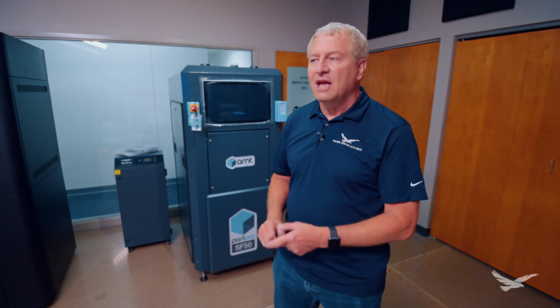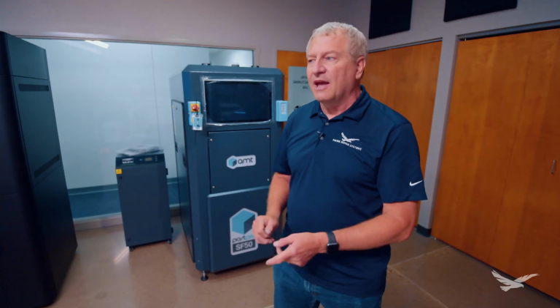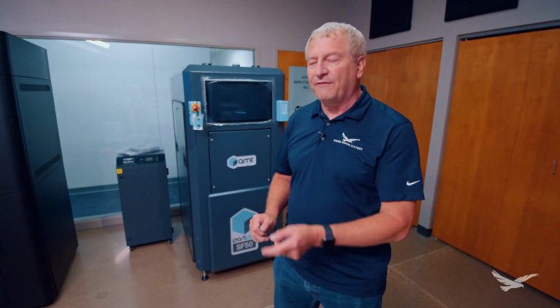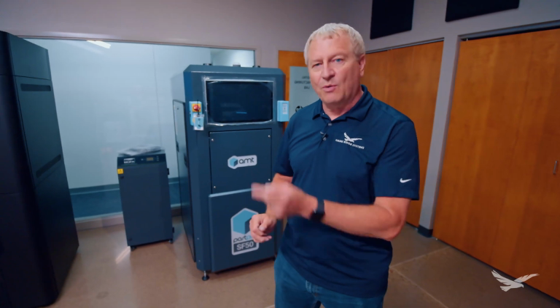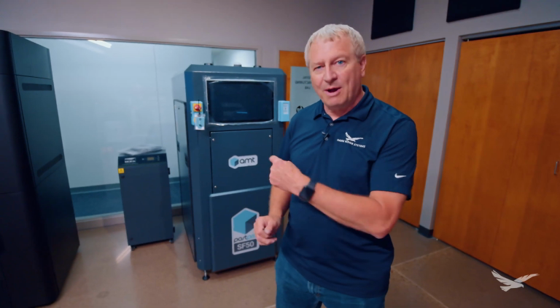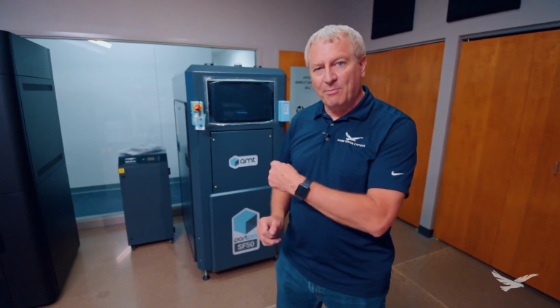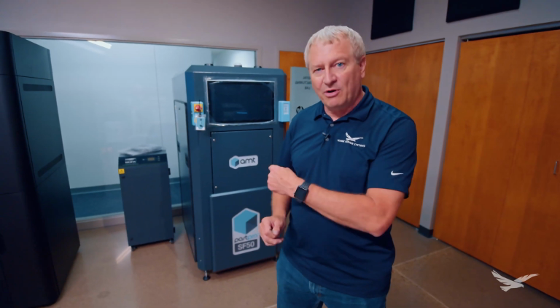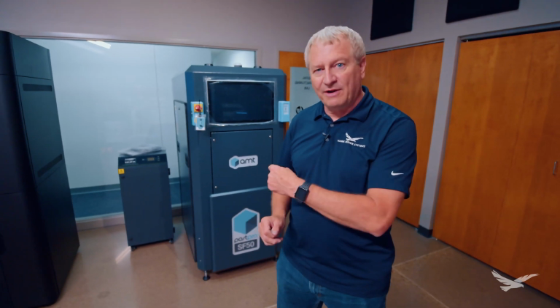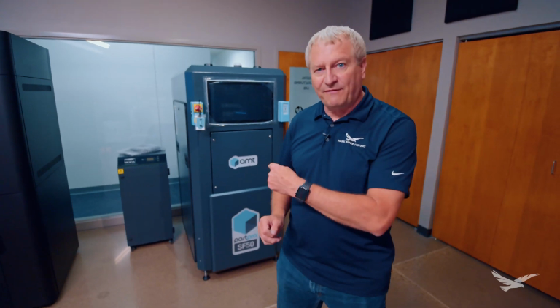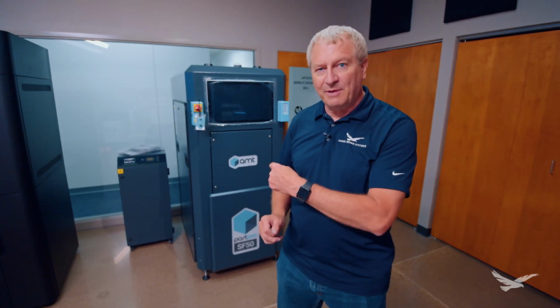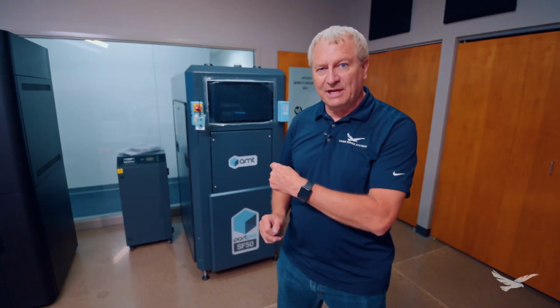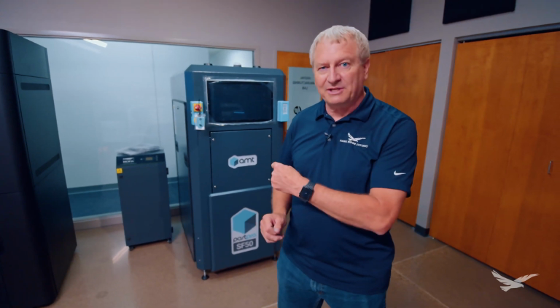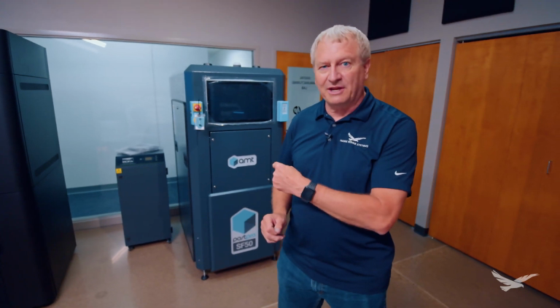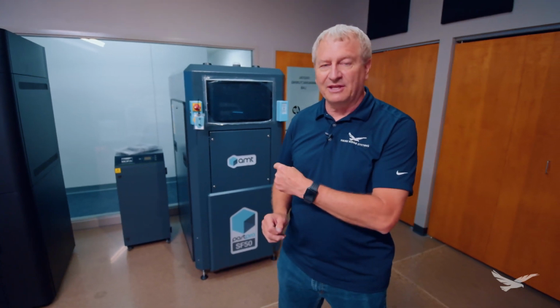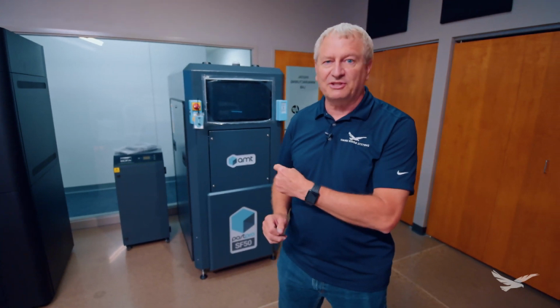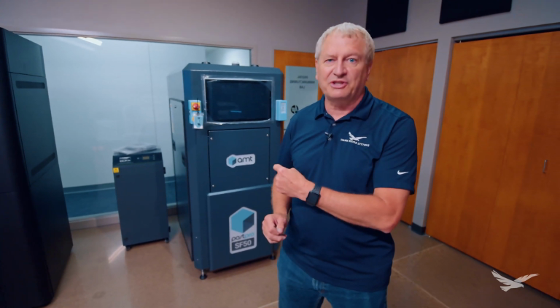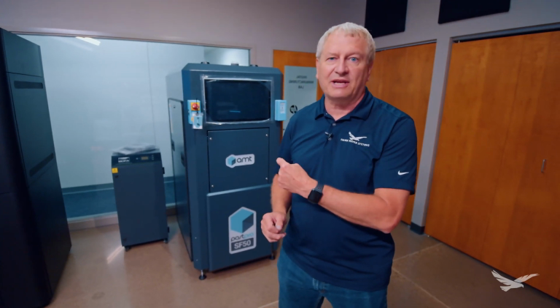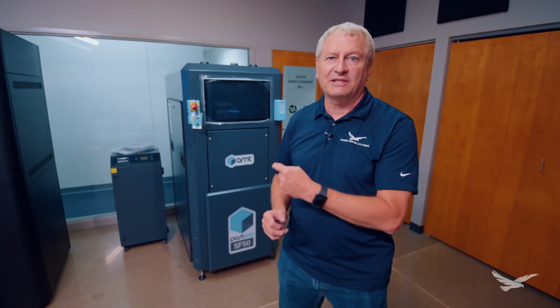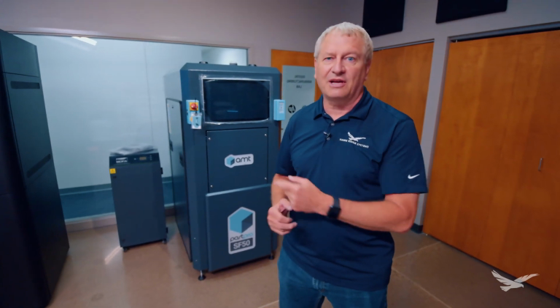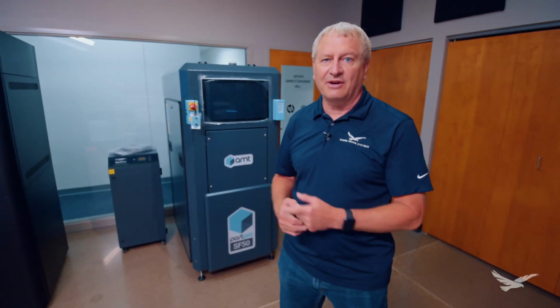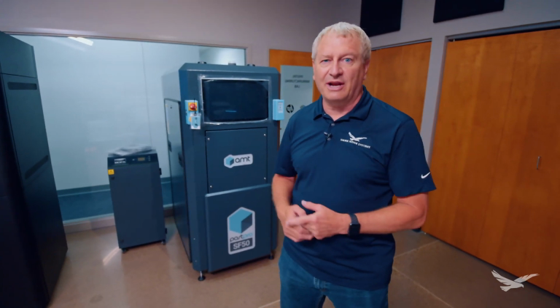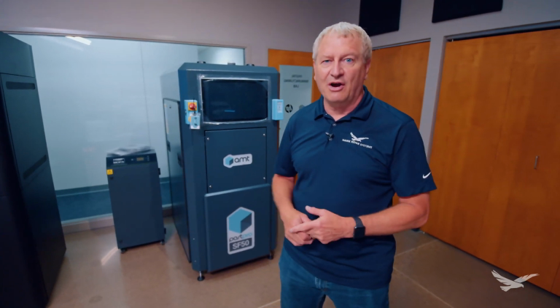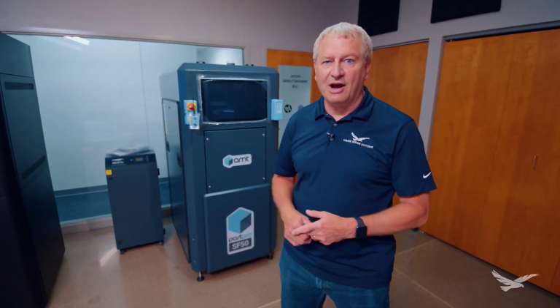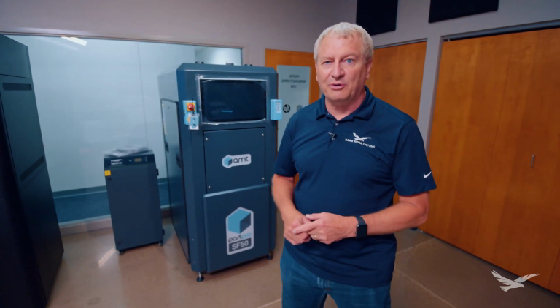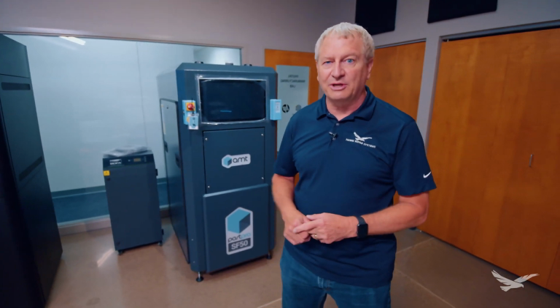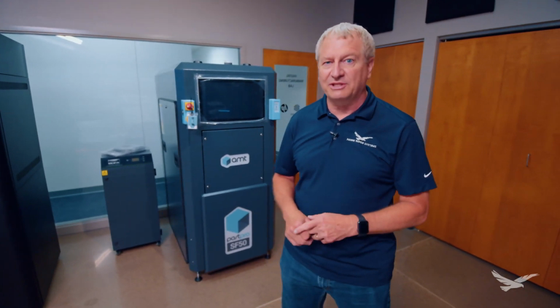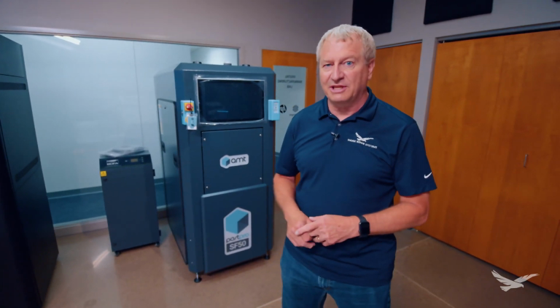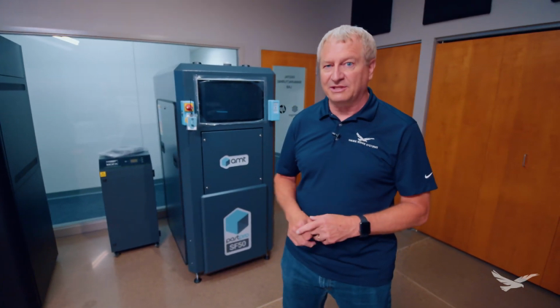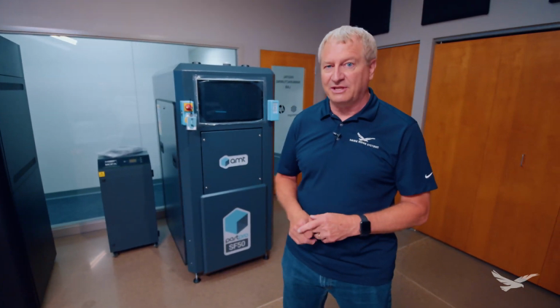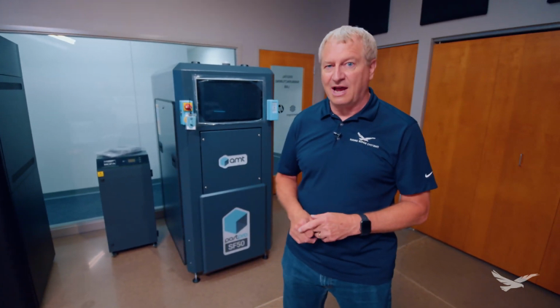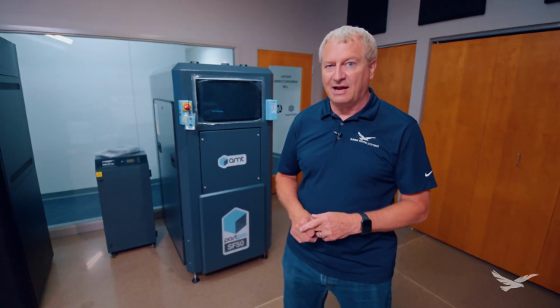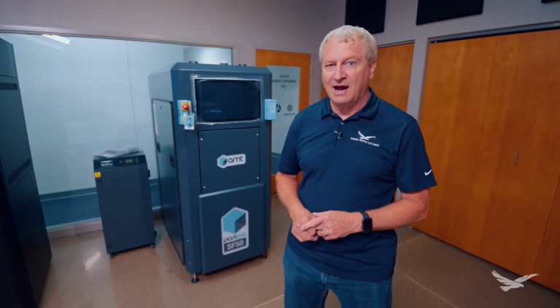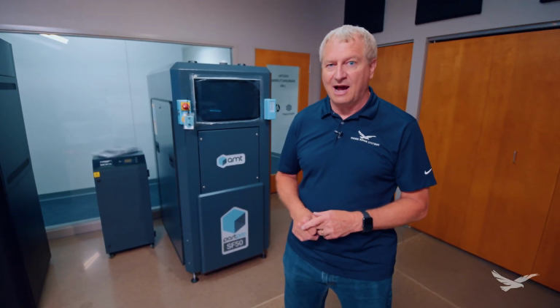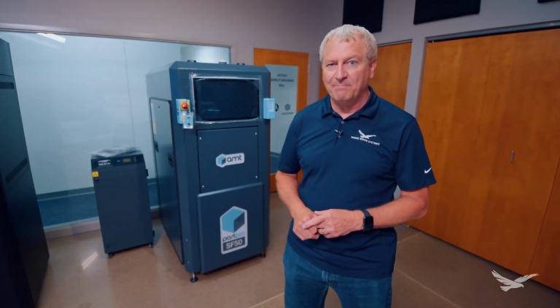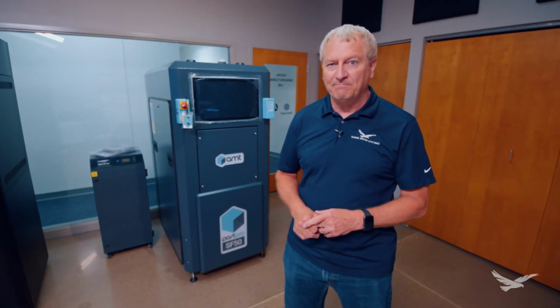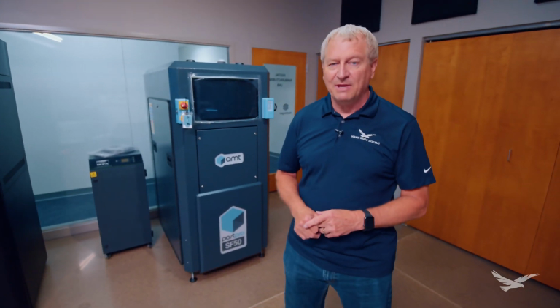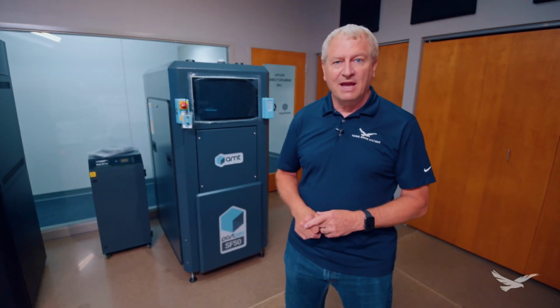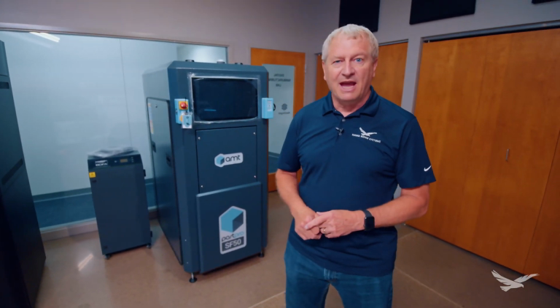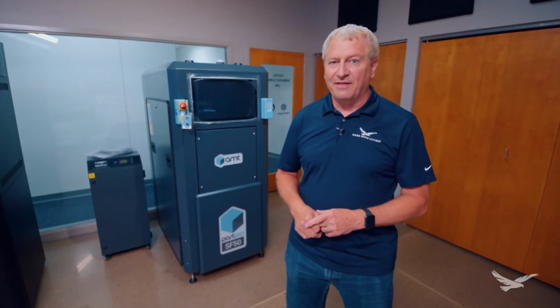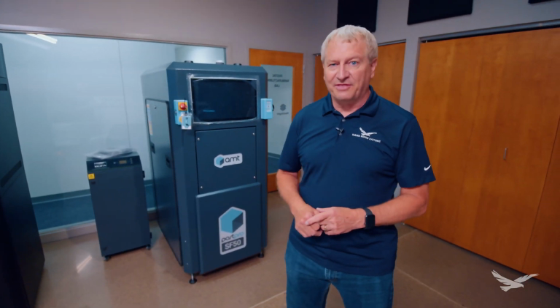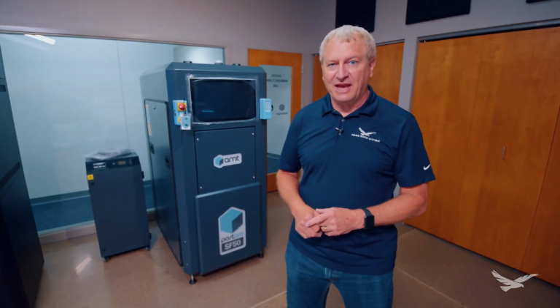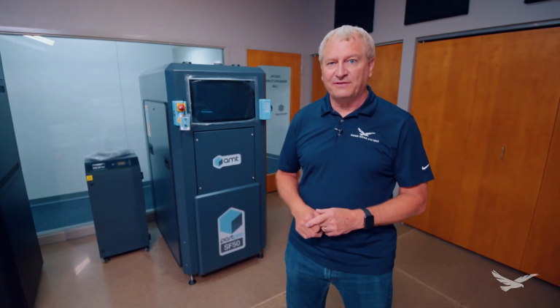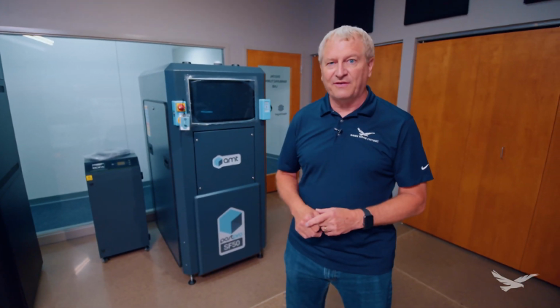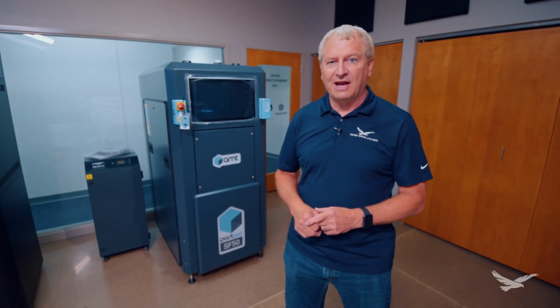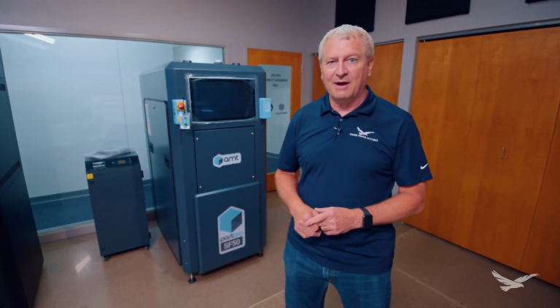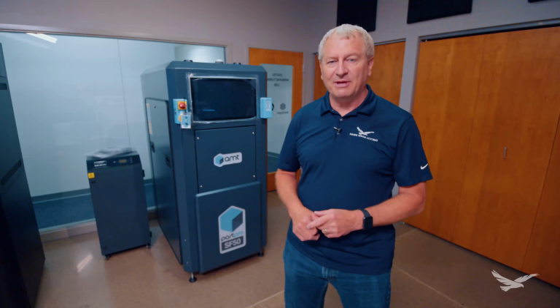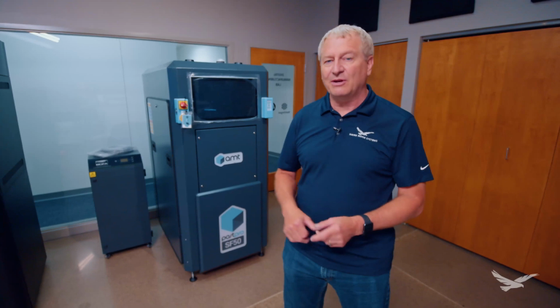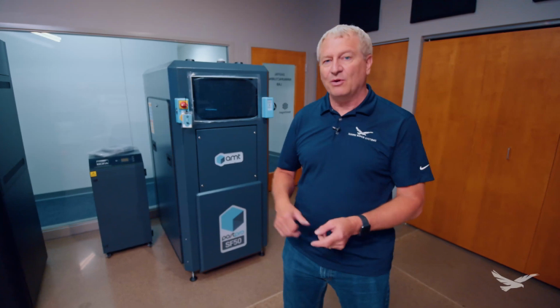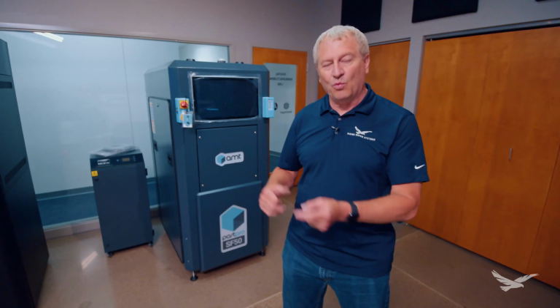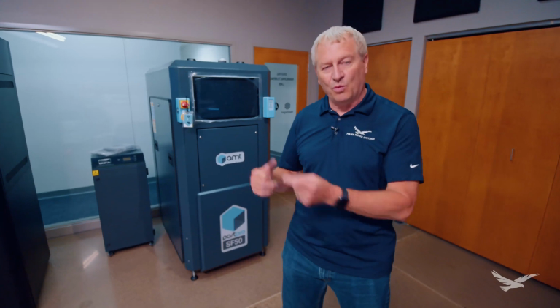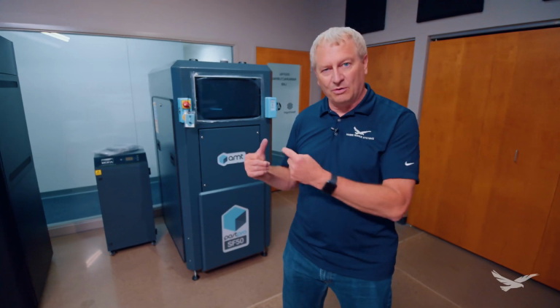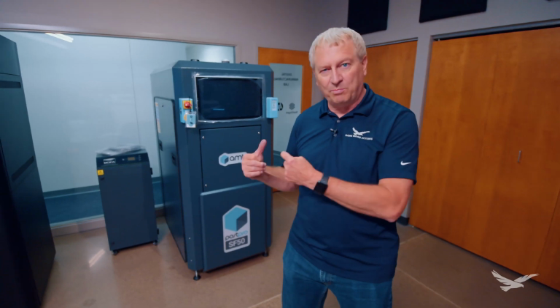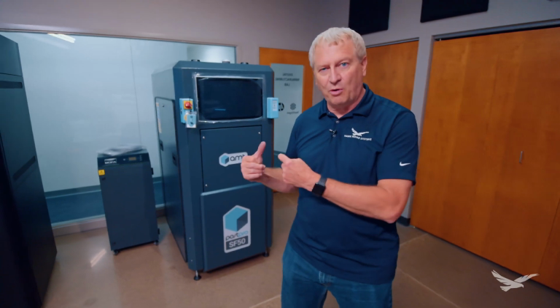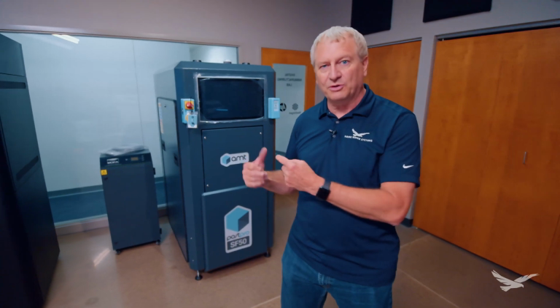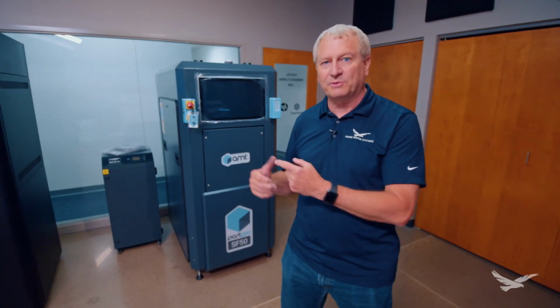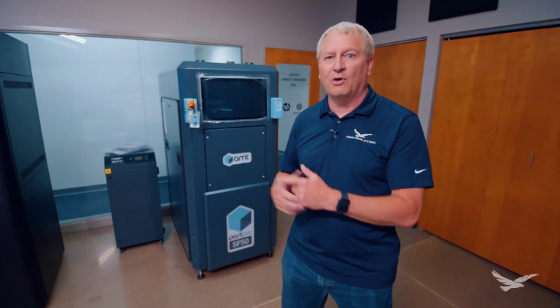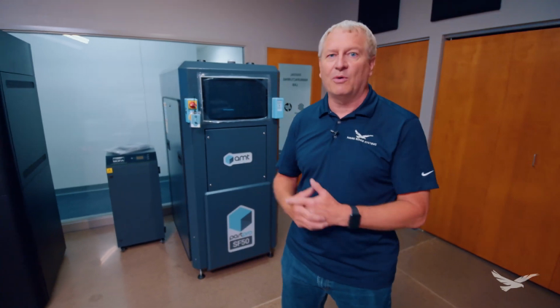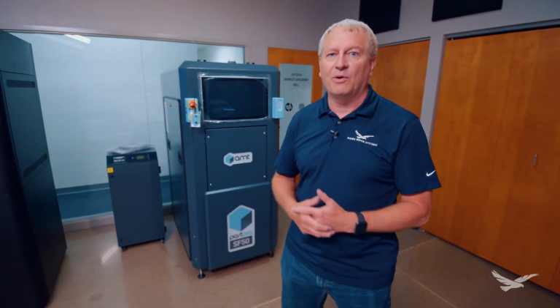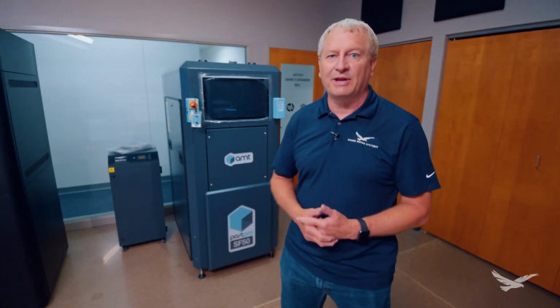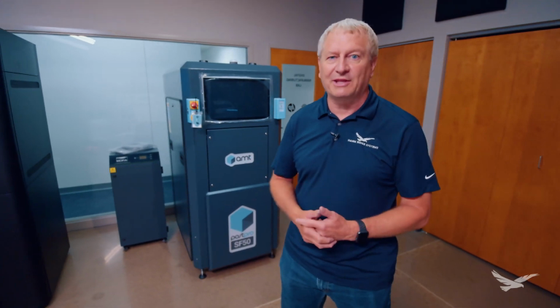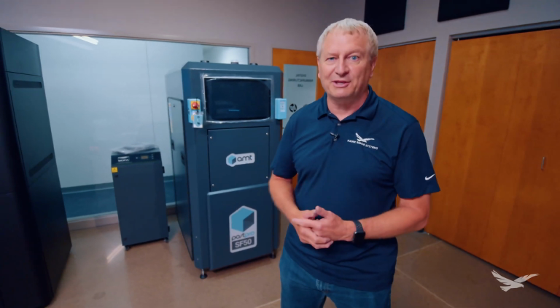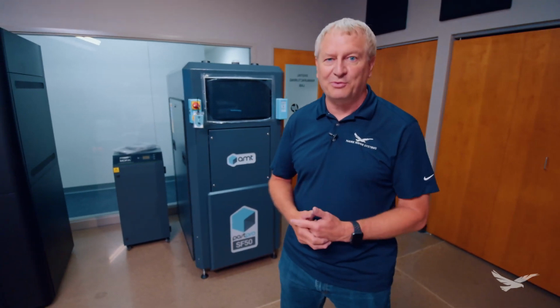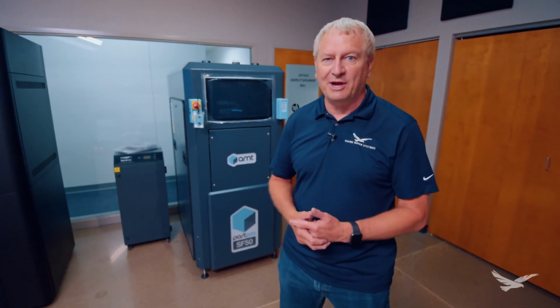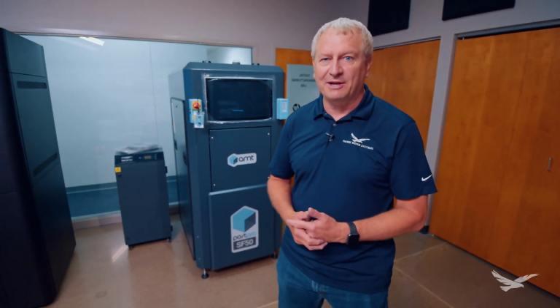If you want more information on this, check us out at hawkridgesys.com. Thanks for coming. We'll post more when we get this running.